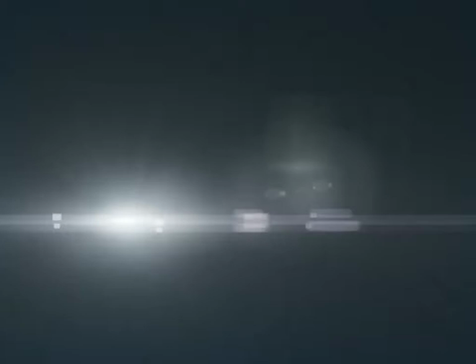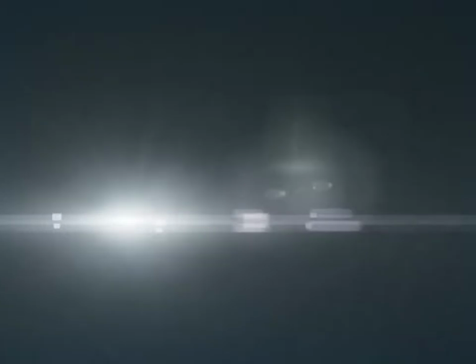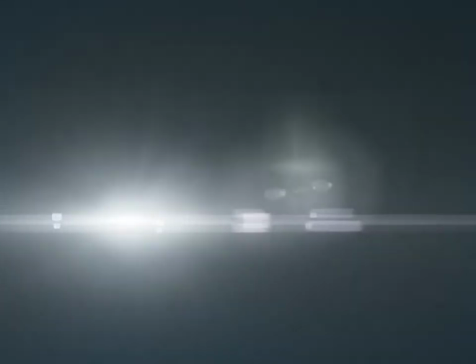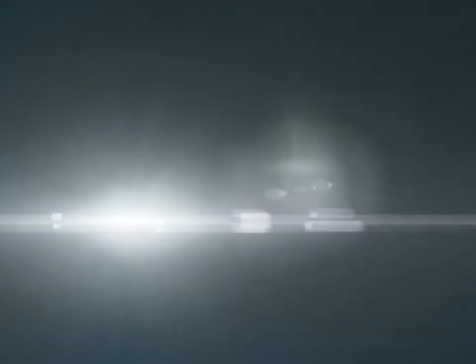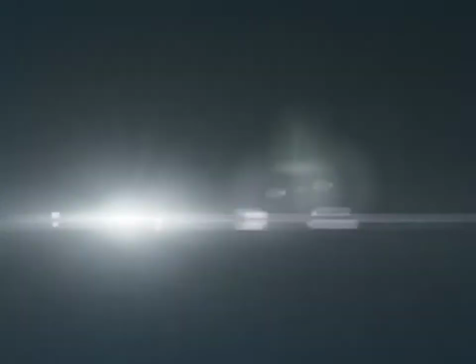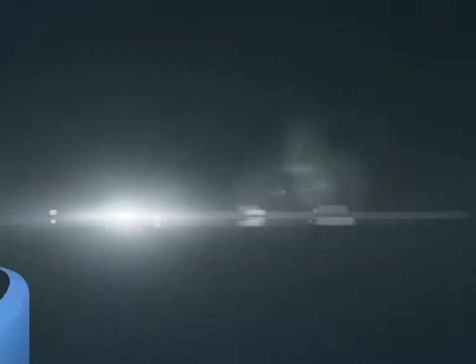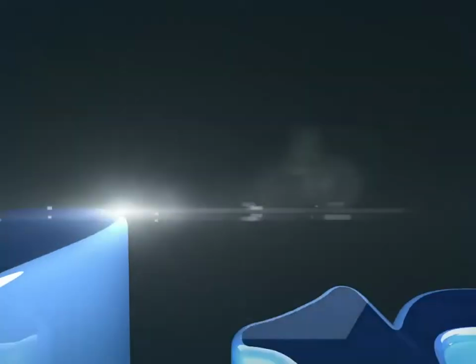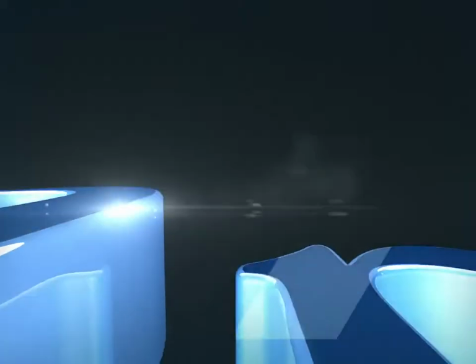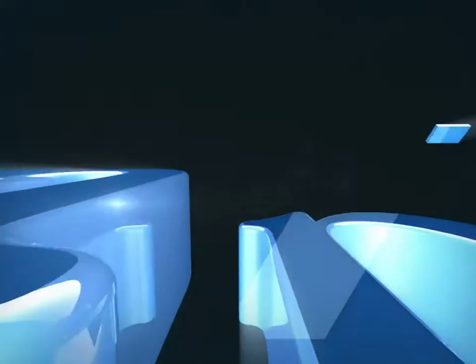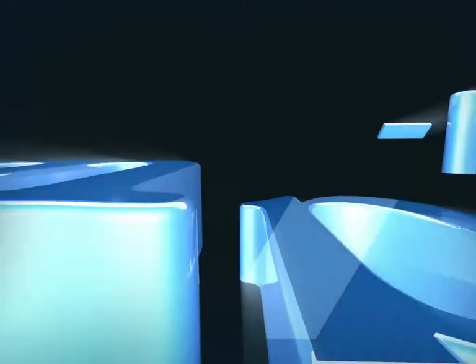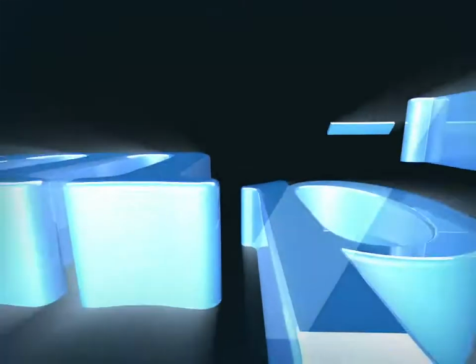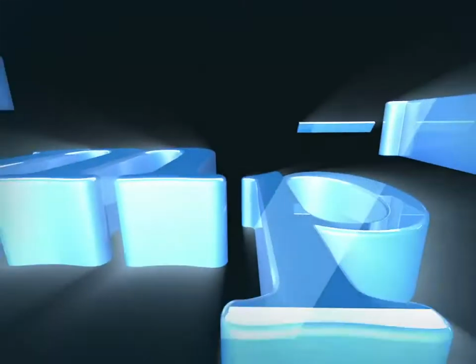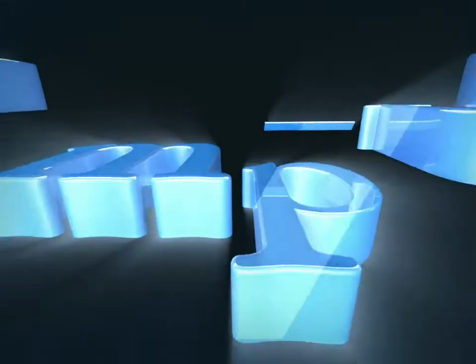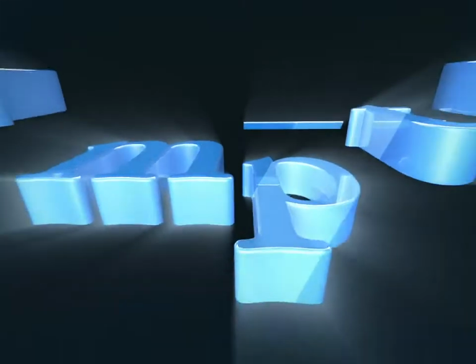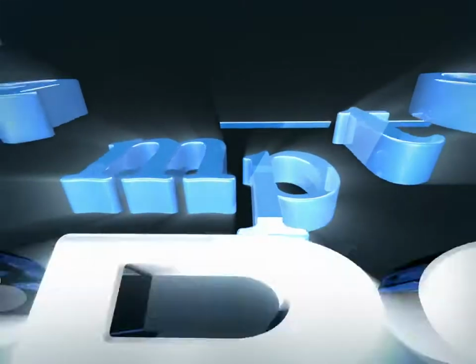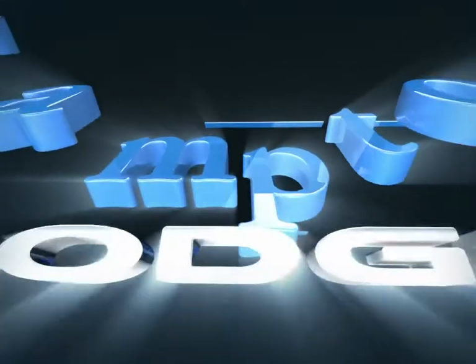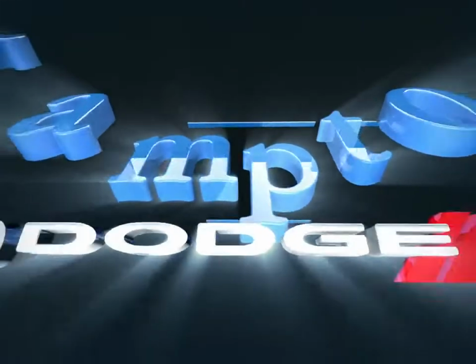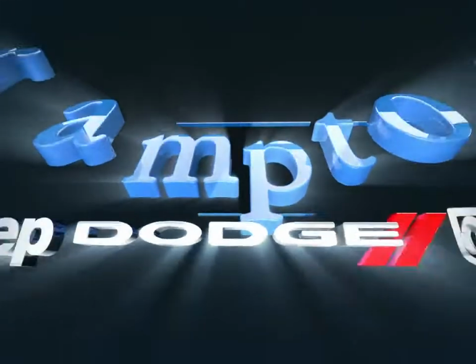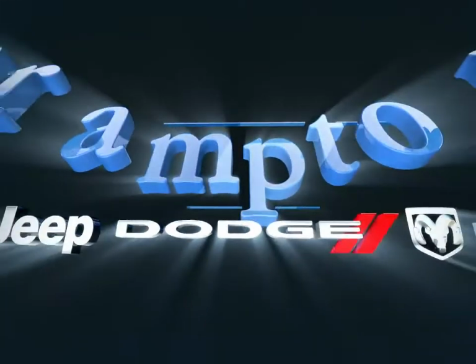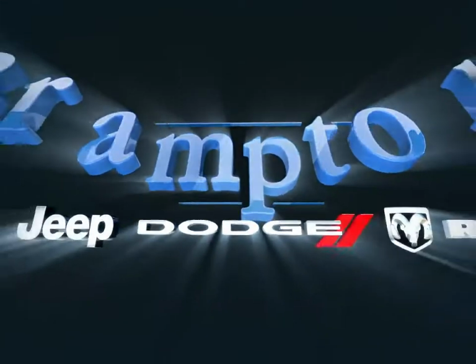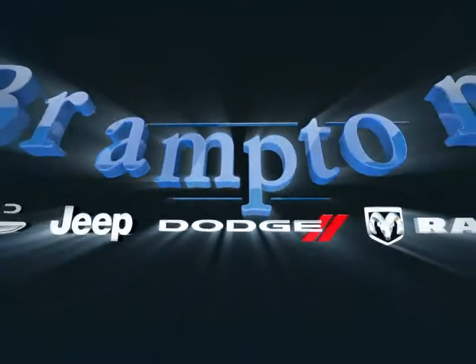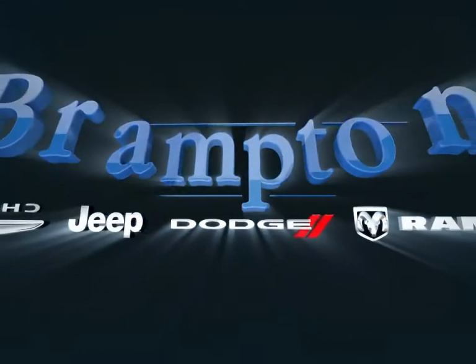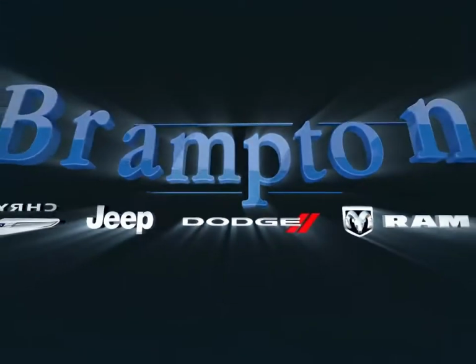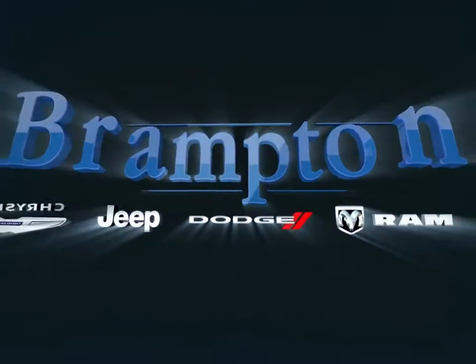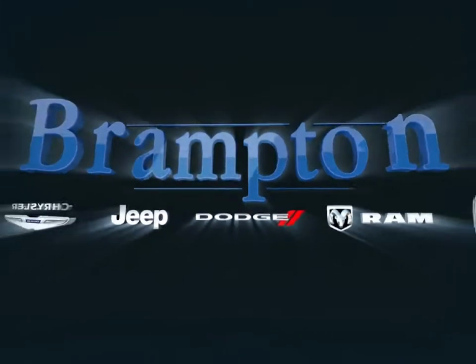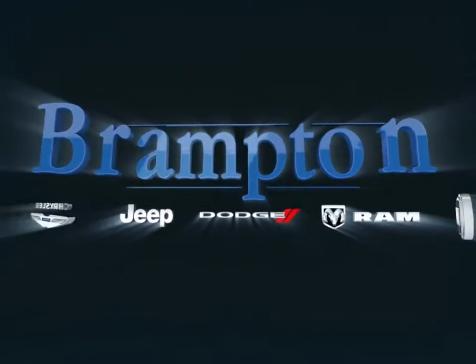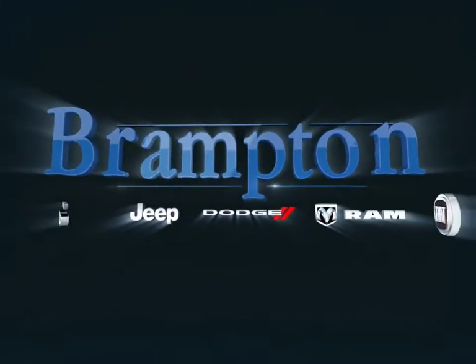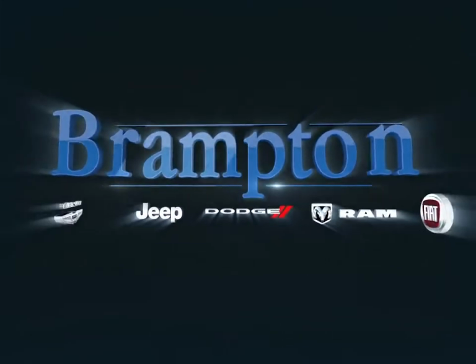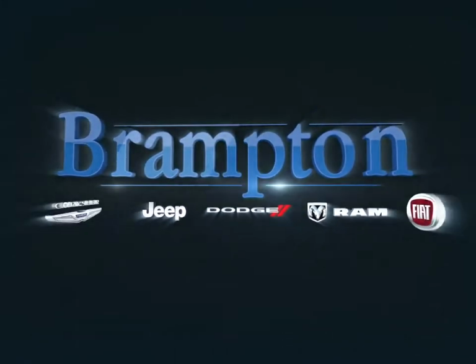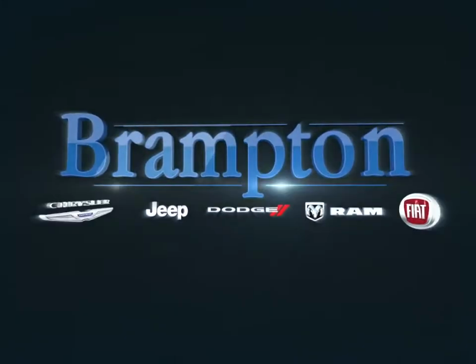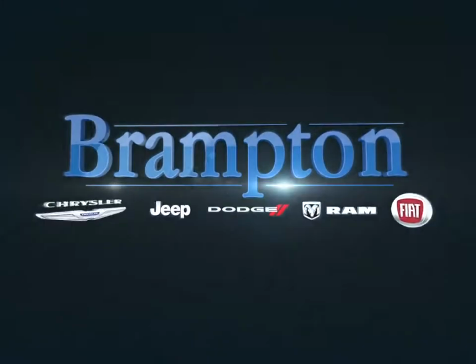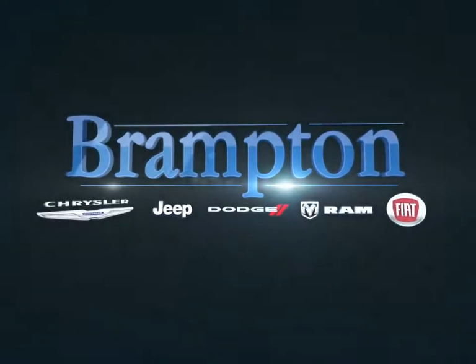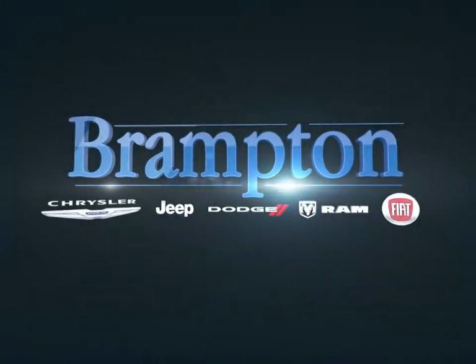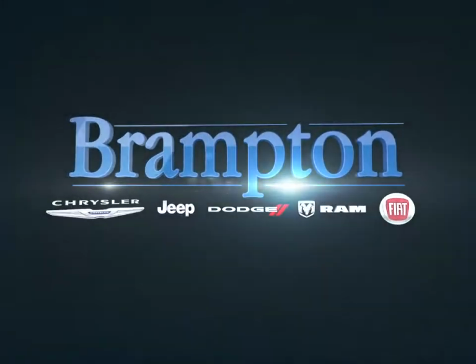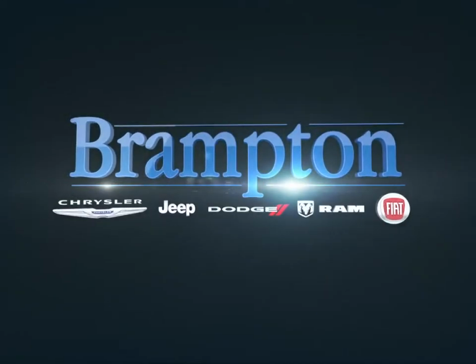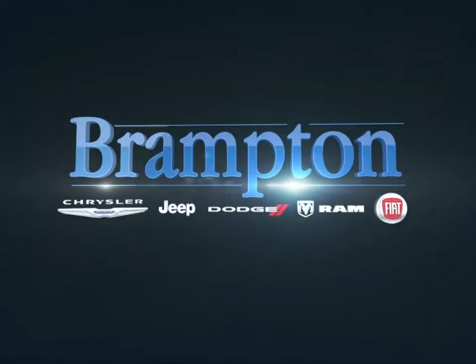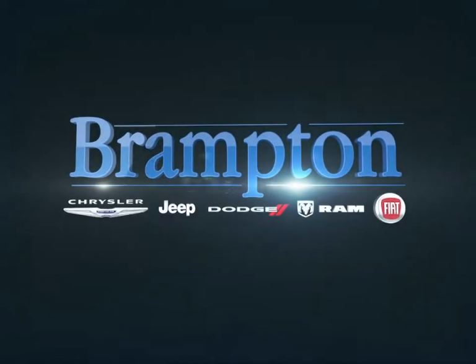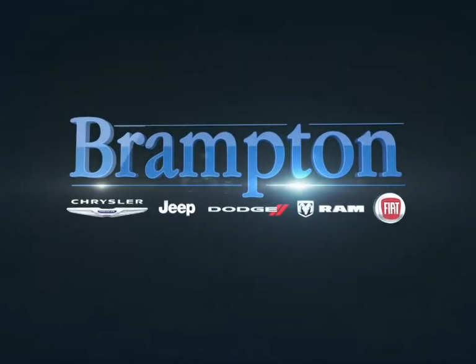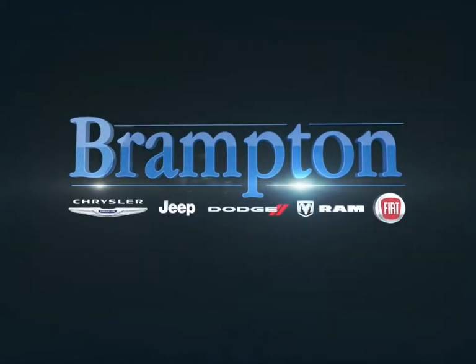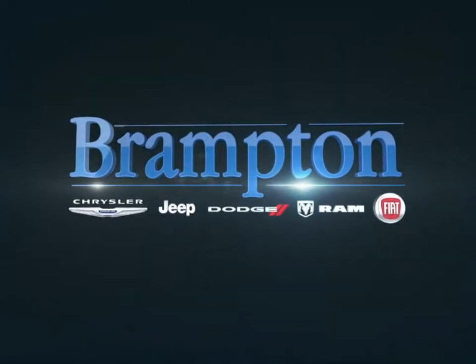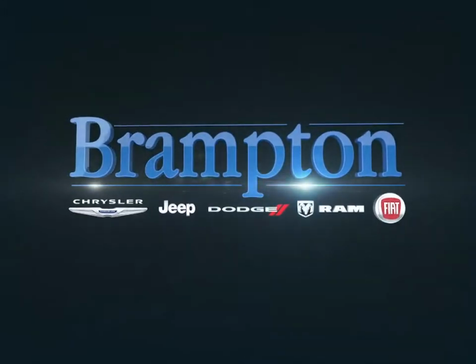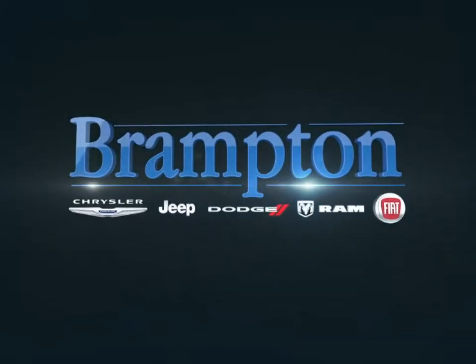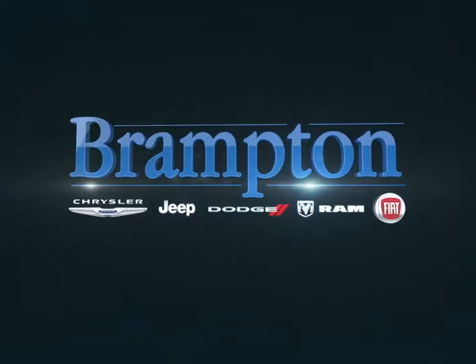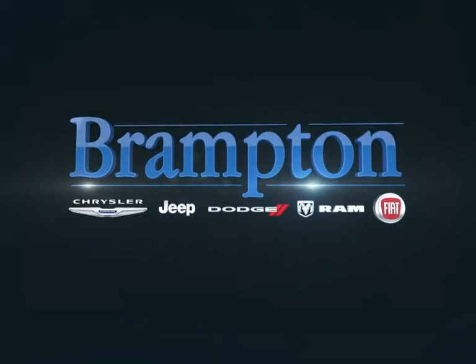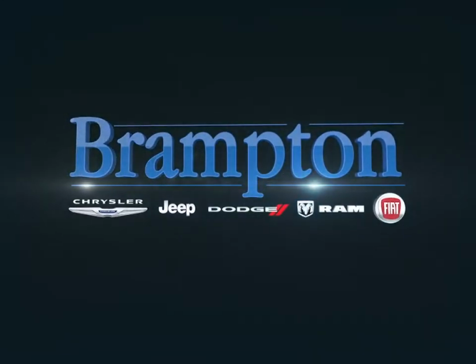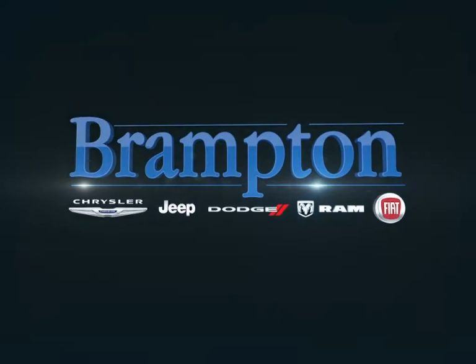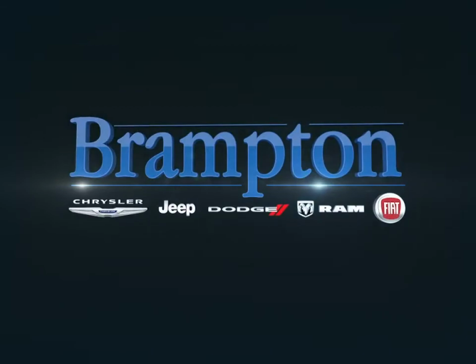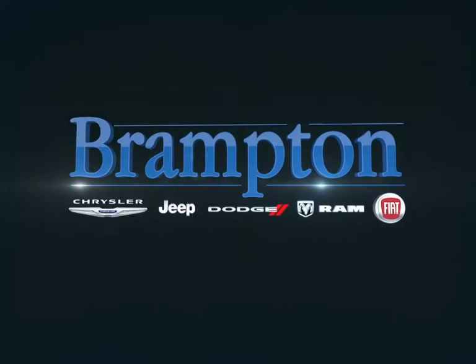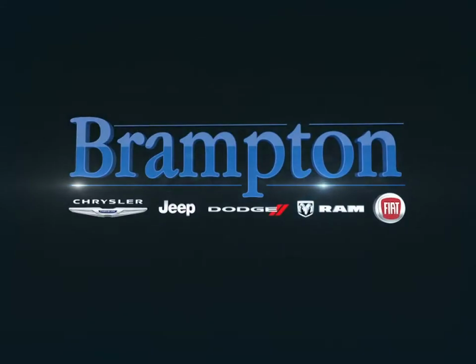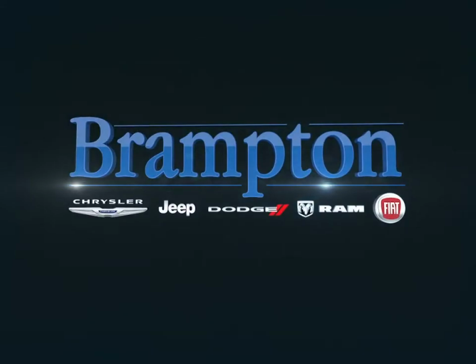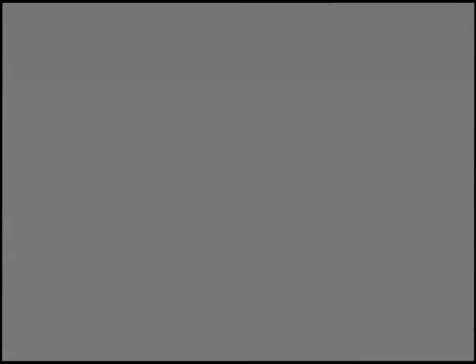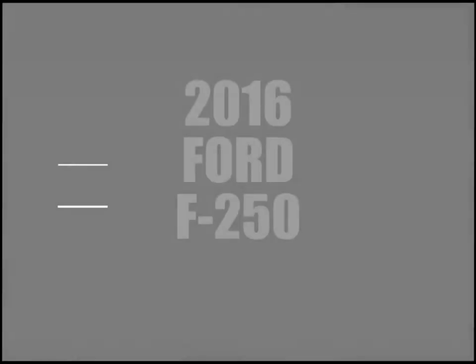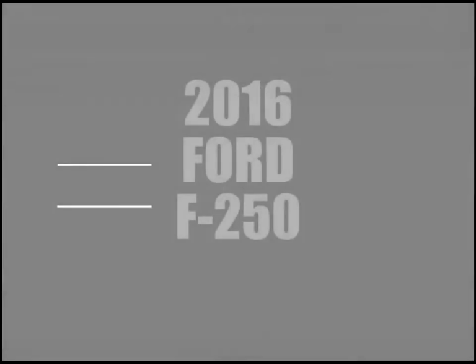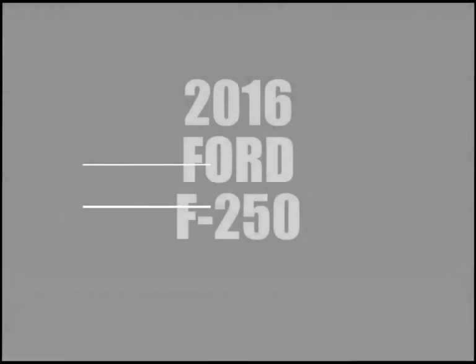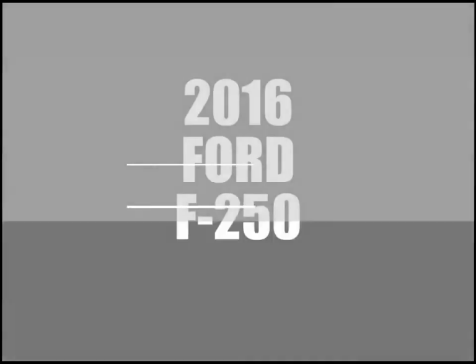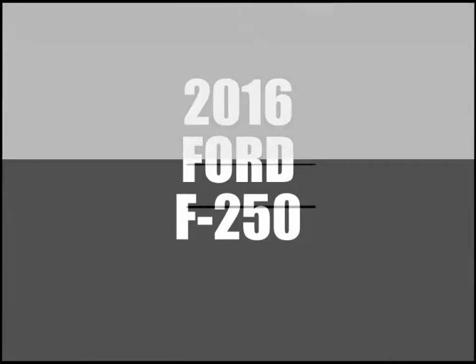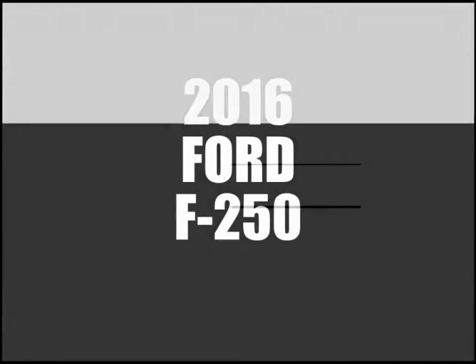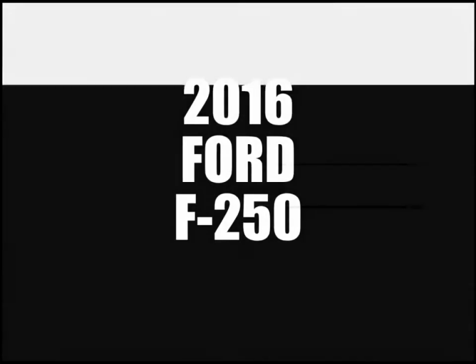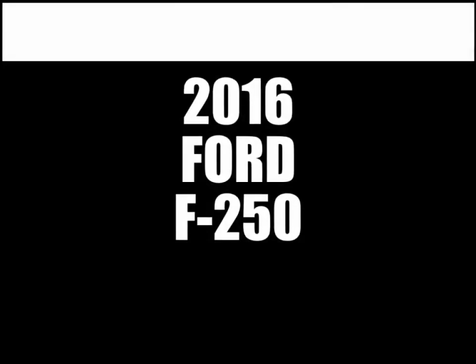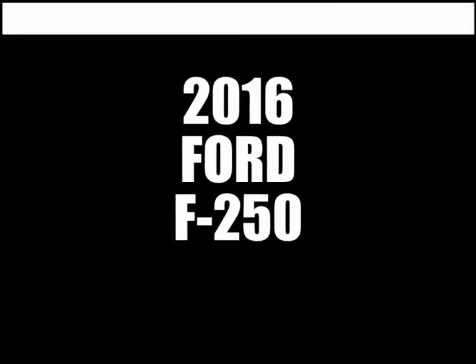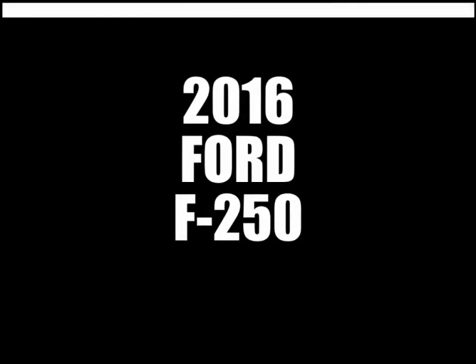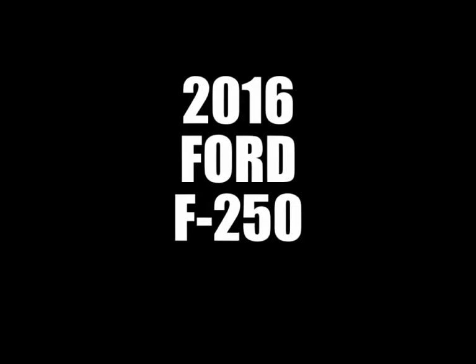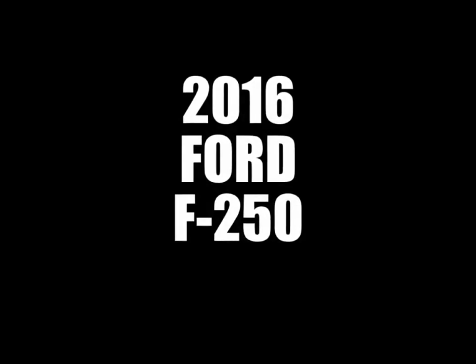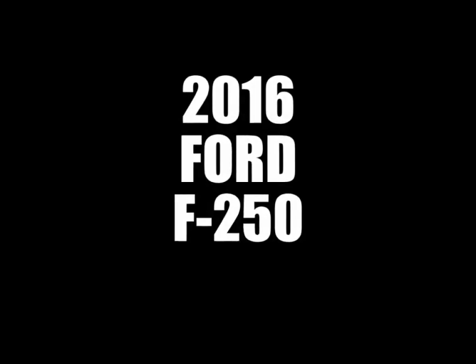Welcome to Brampton Chrysler. Today we're looking at a 2016 Ford F-250 Super Duty.